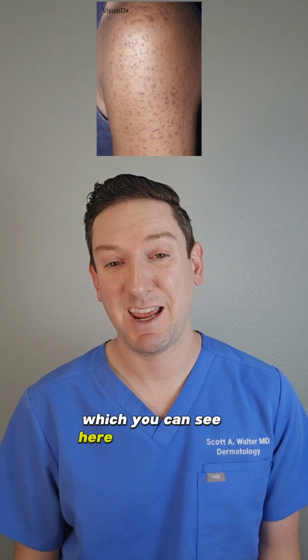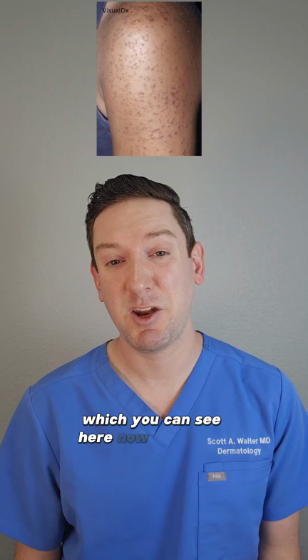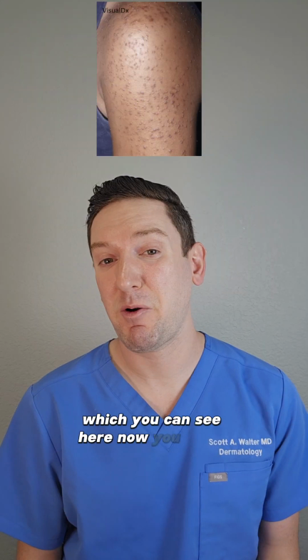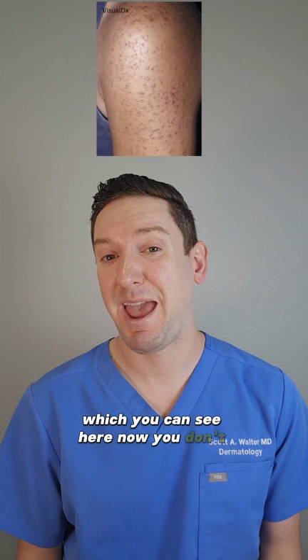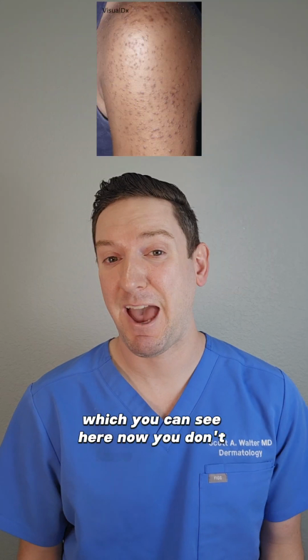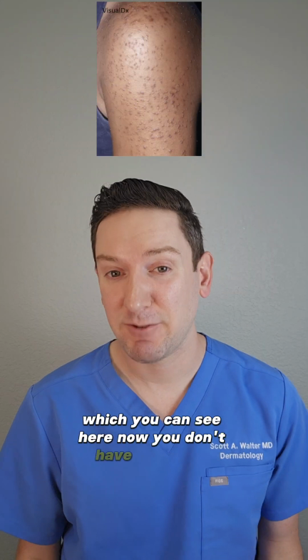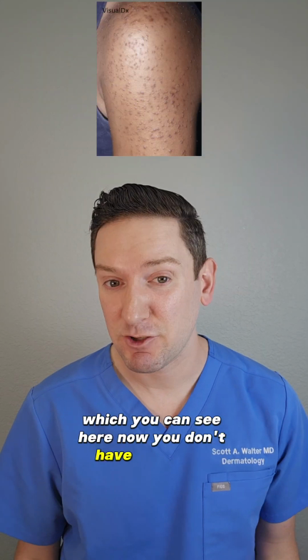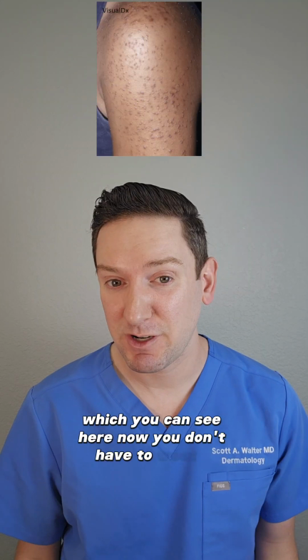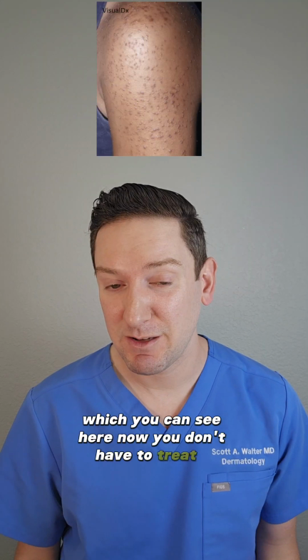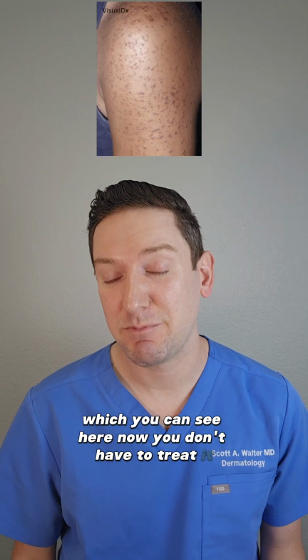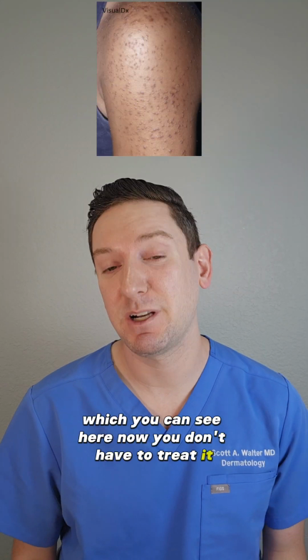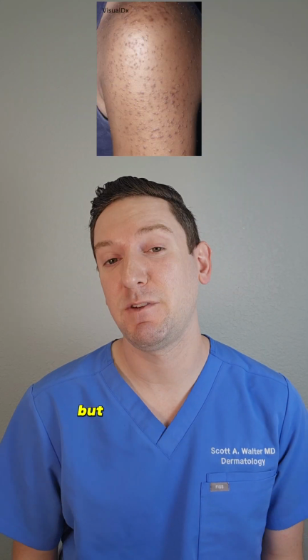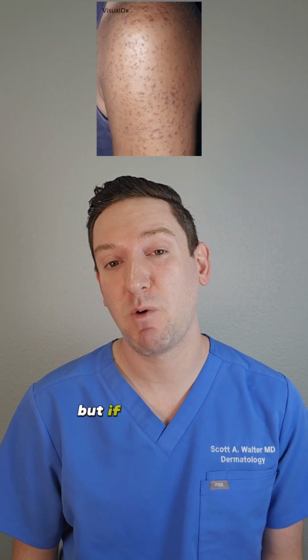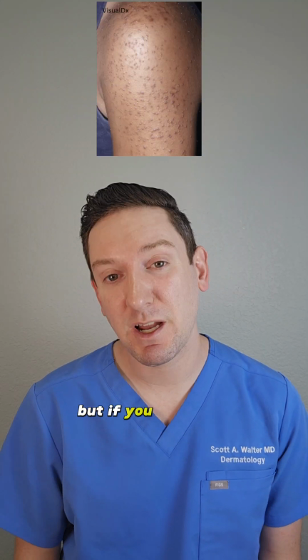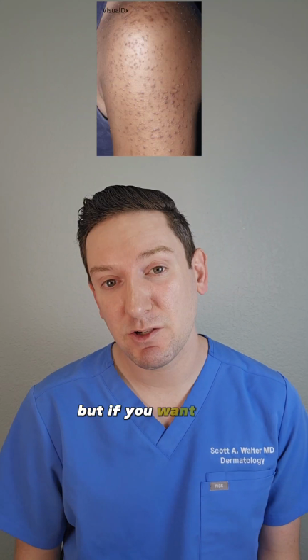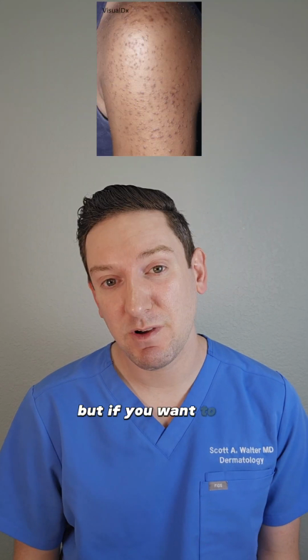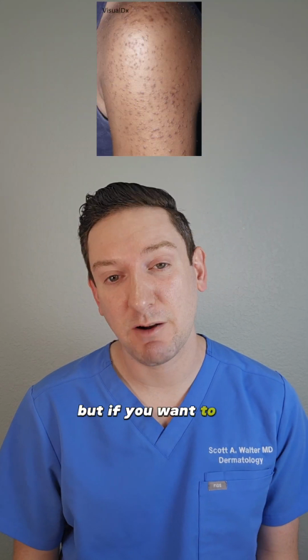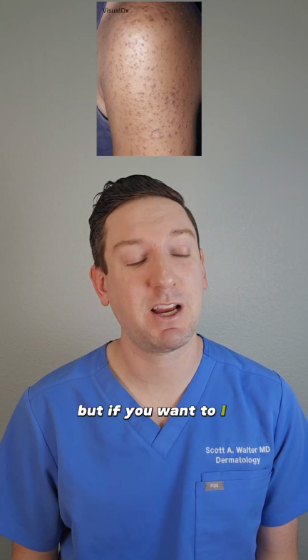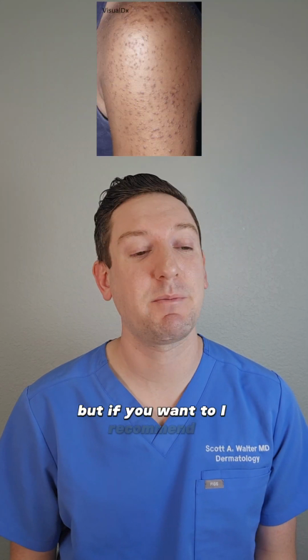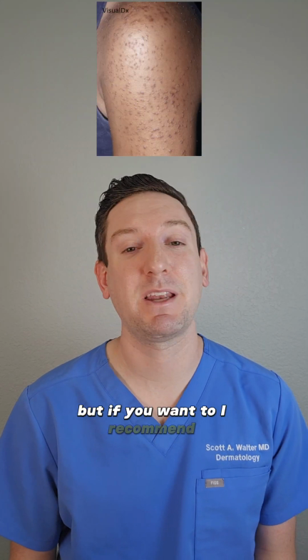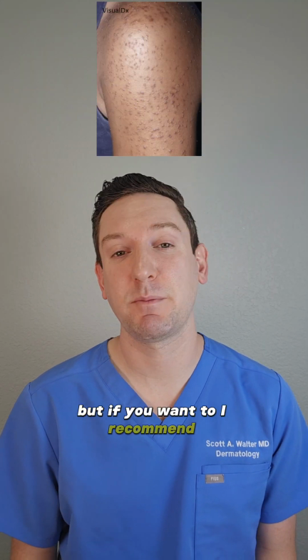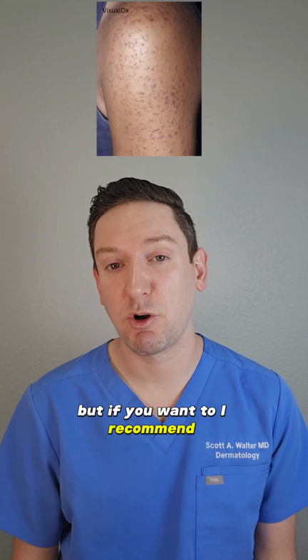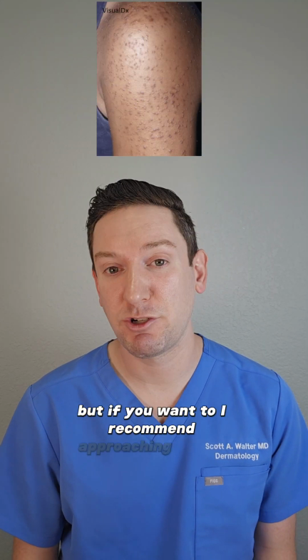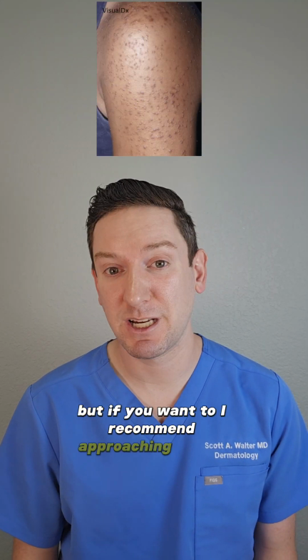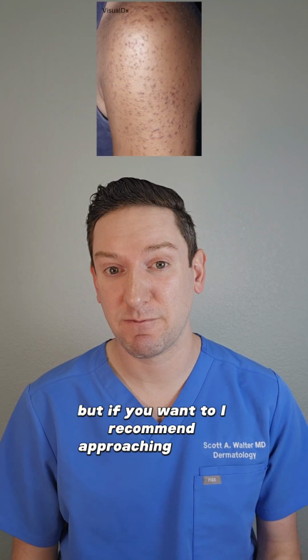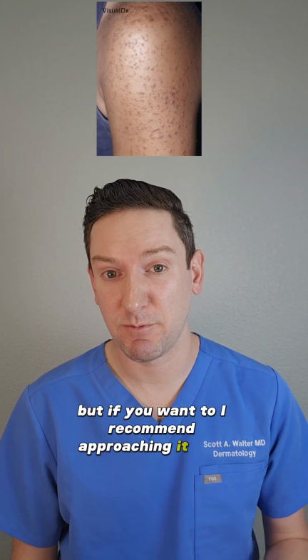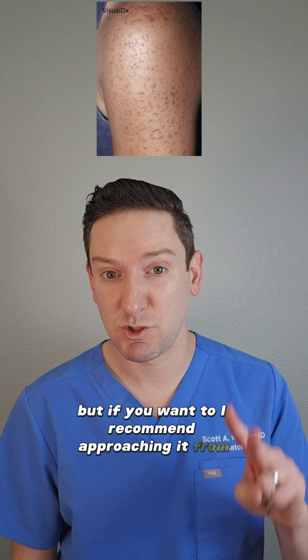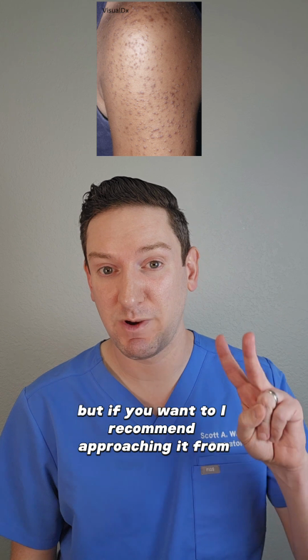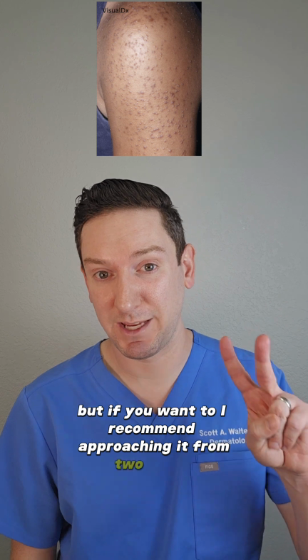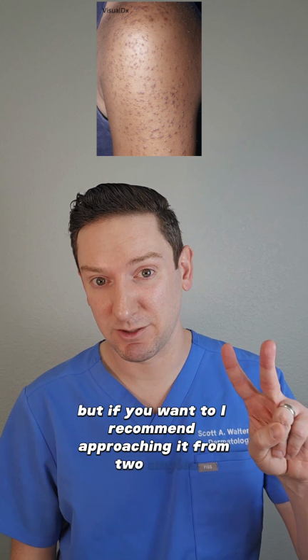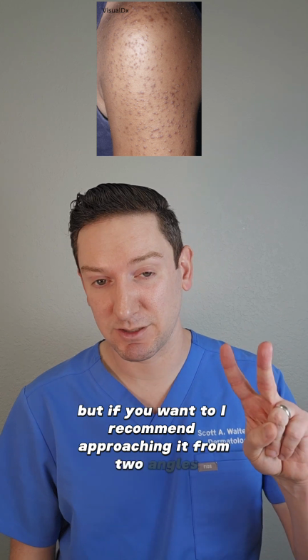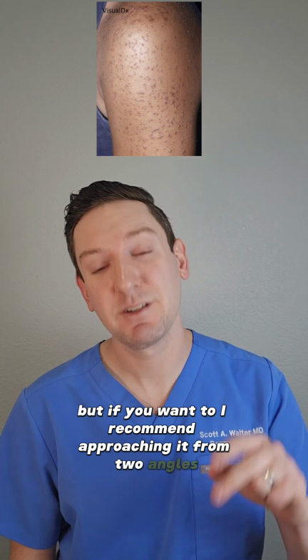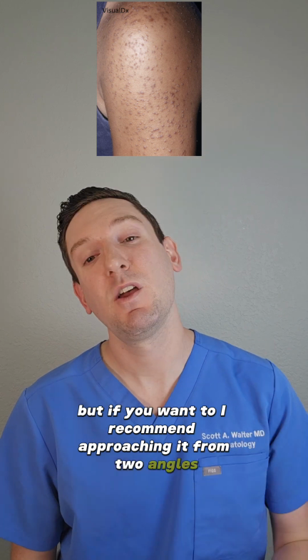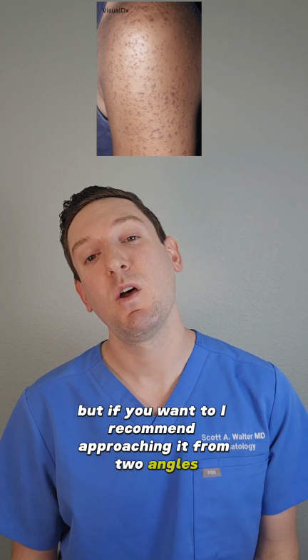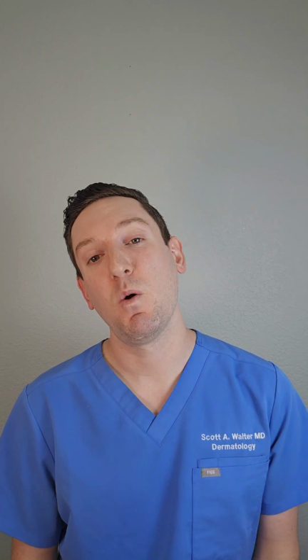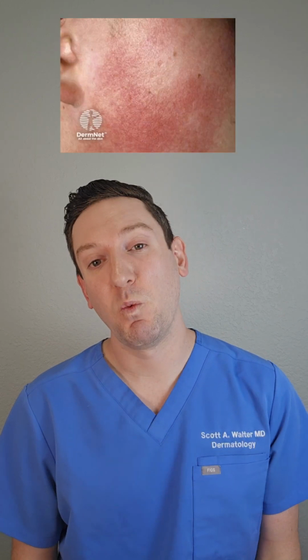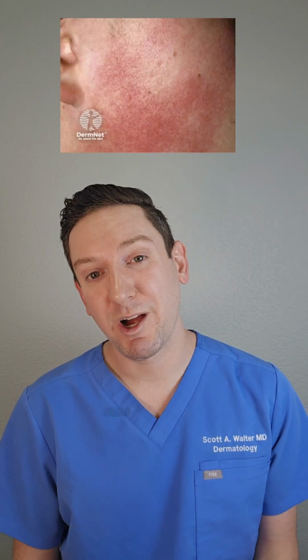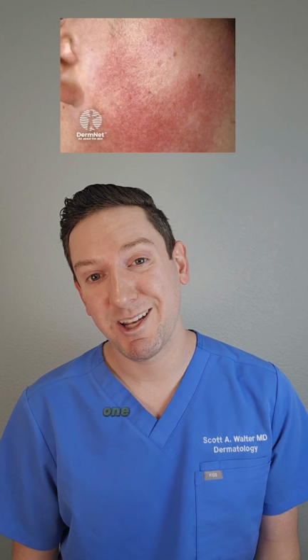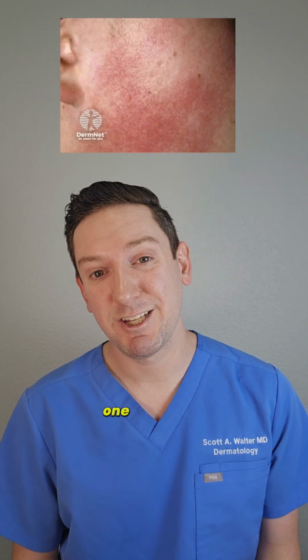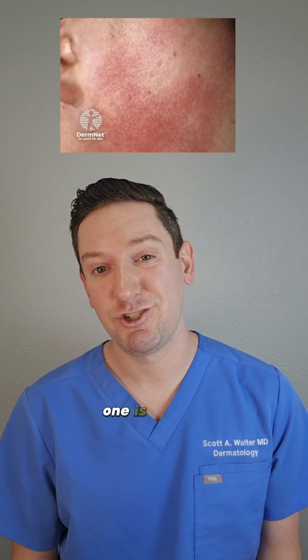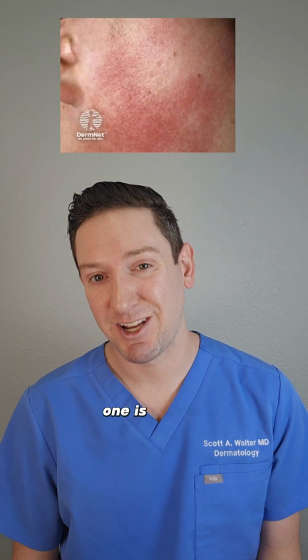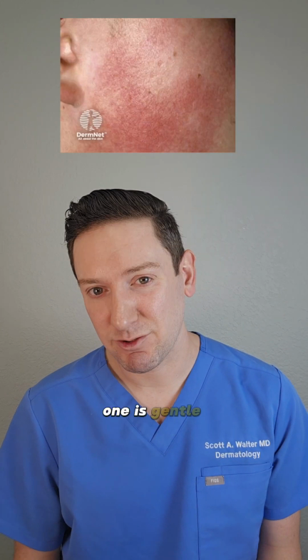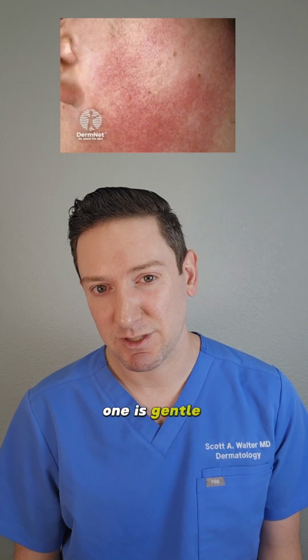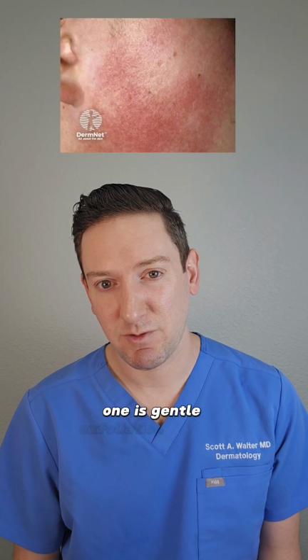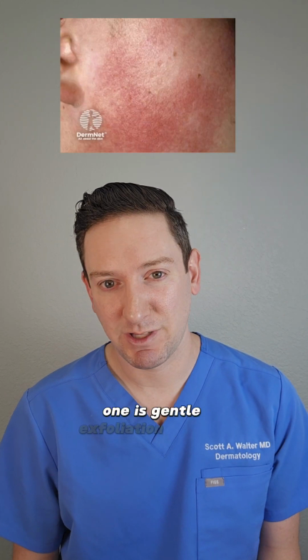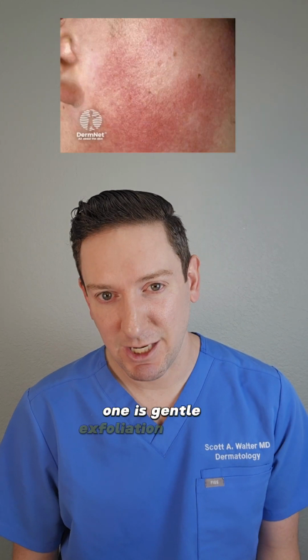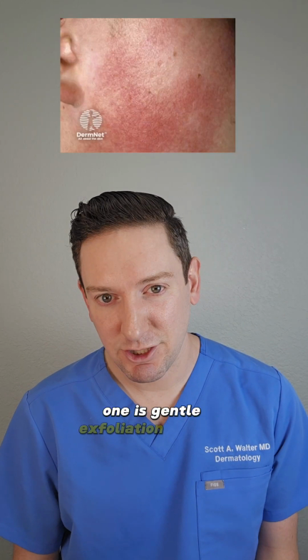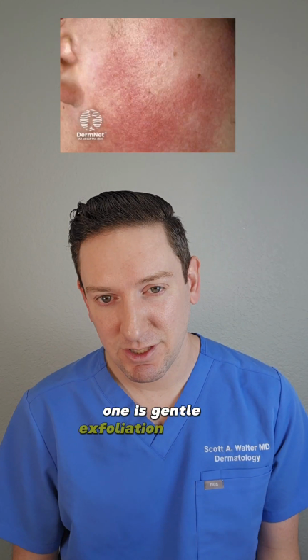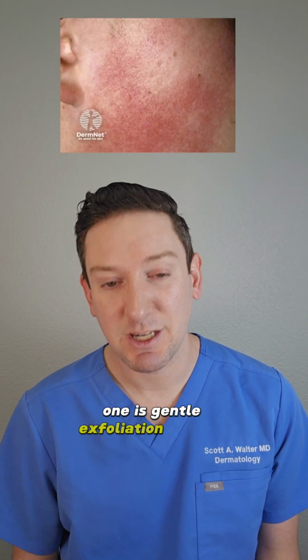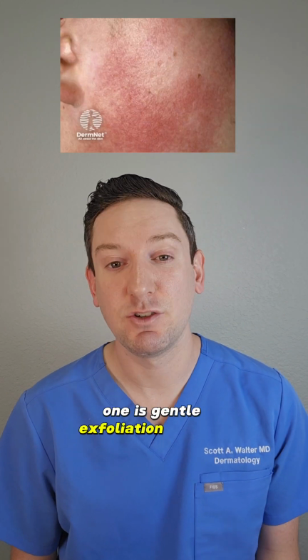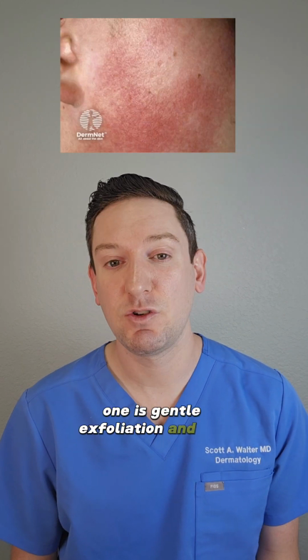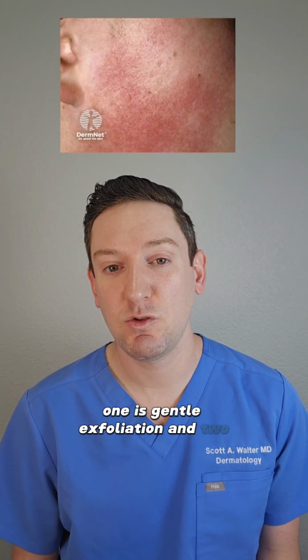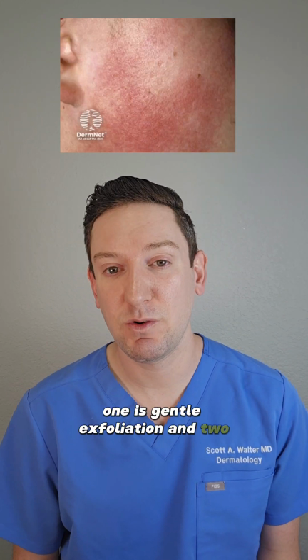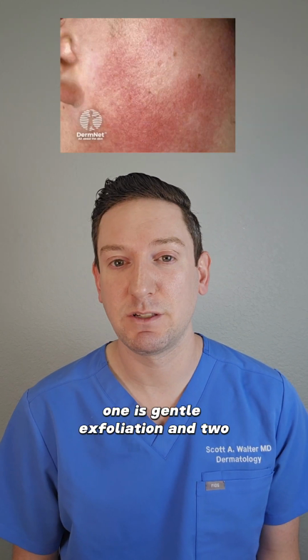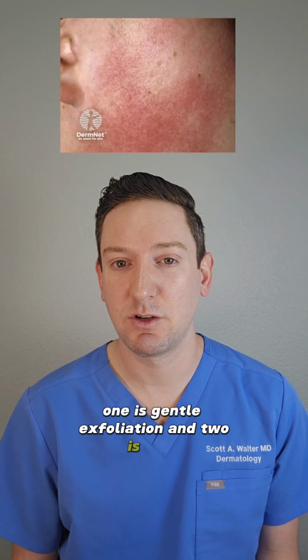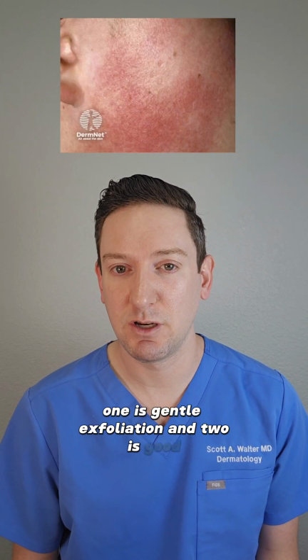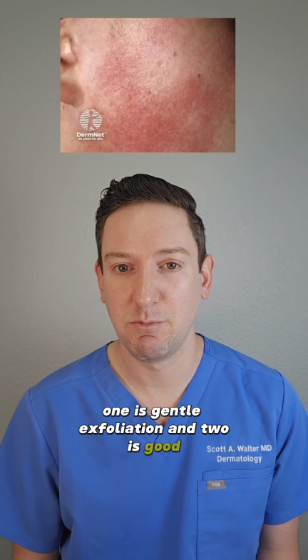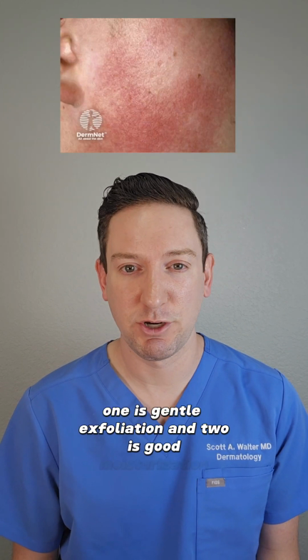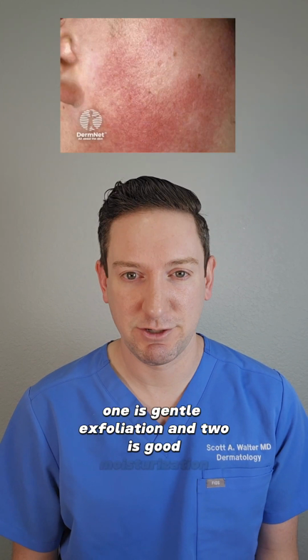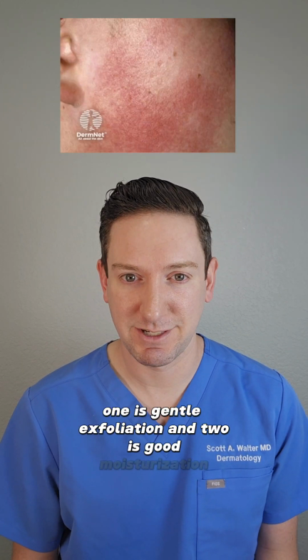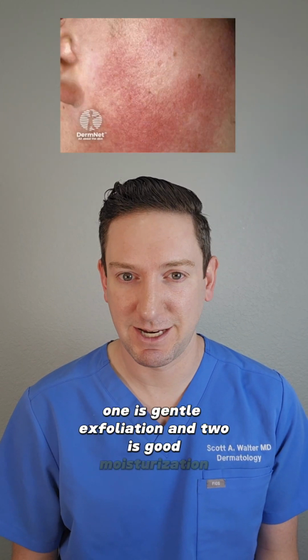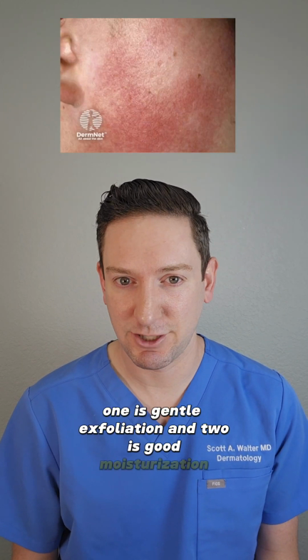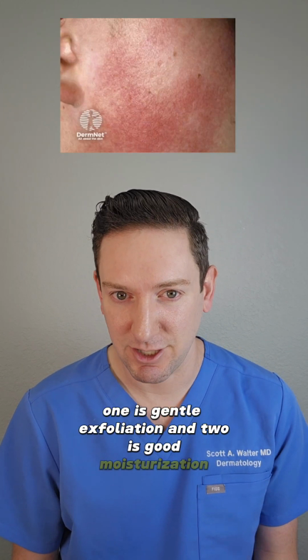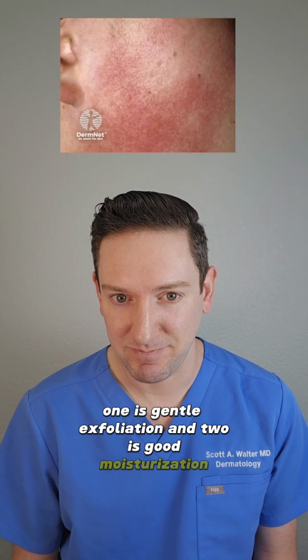Now you don't have to treat it, but if you want to, I recommend approaching it from two angles: one is gentle exfoliation, and two is good moisturization.